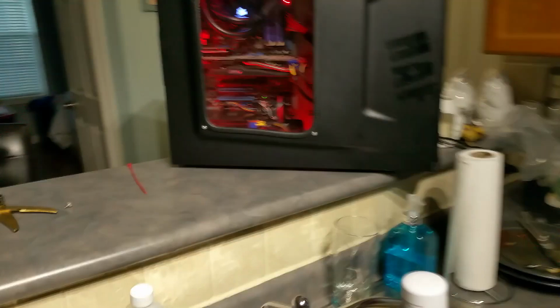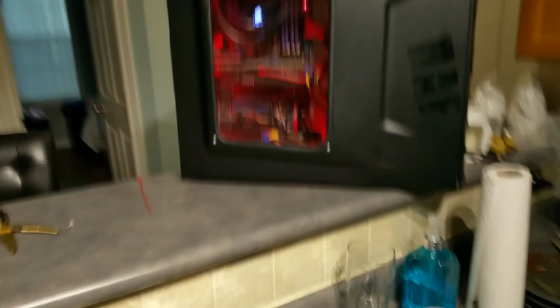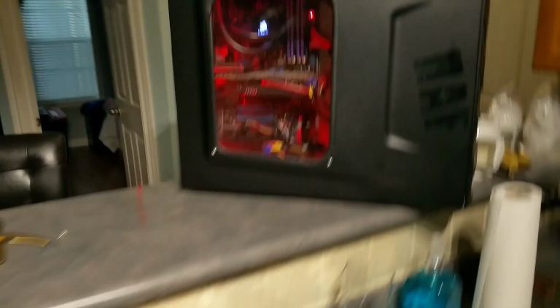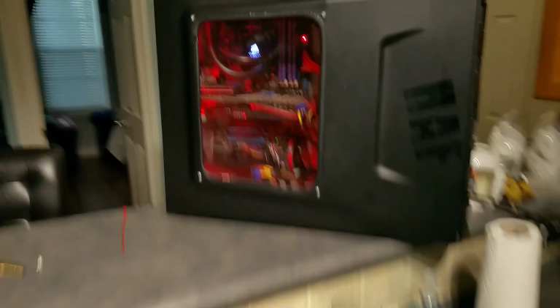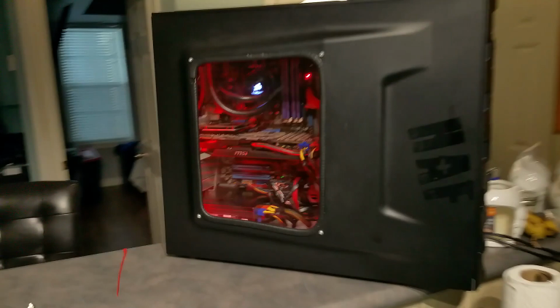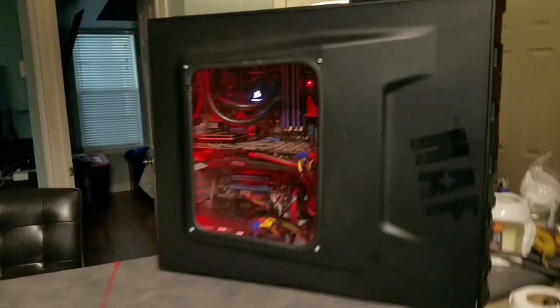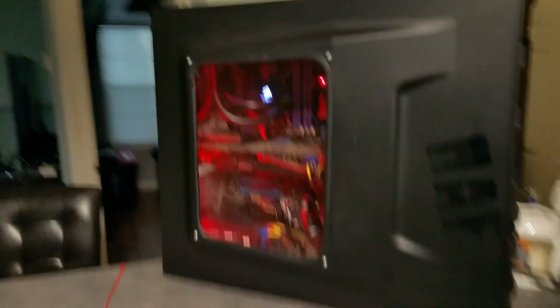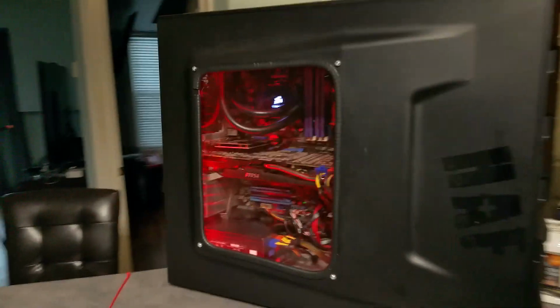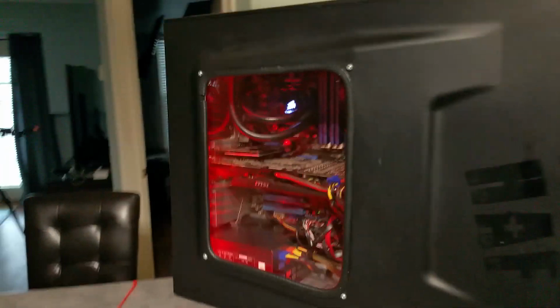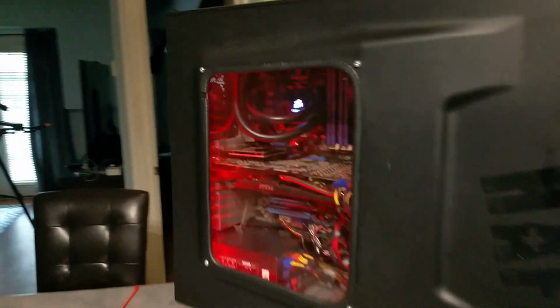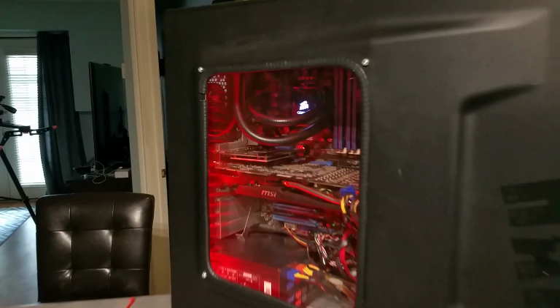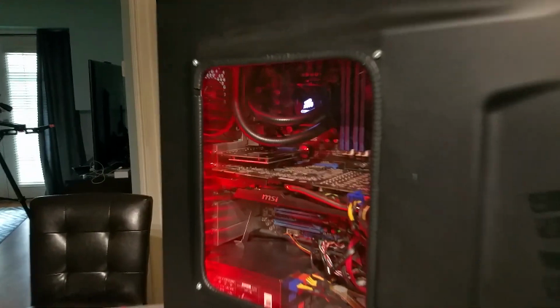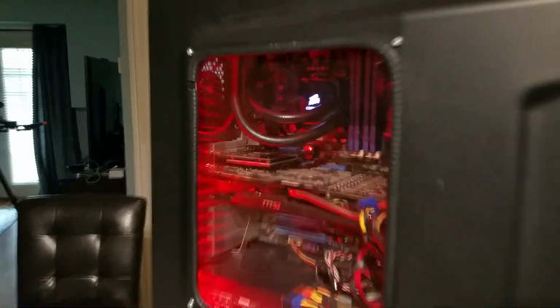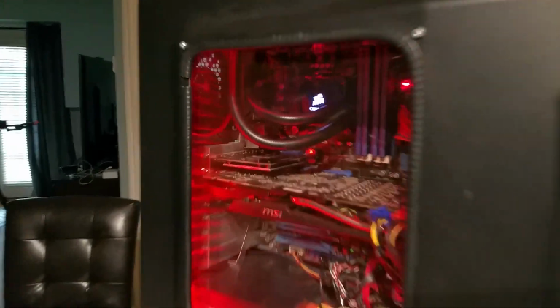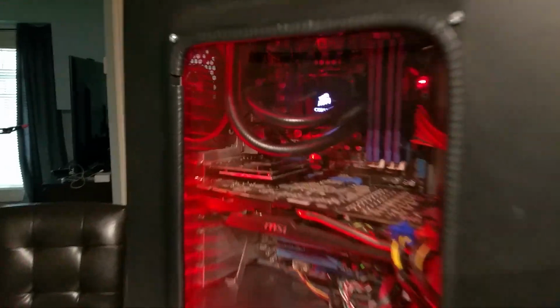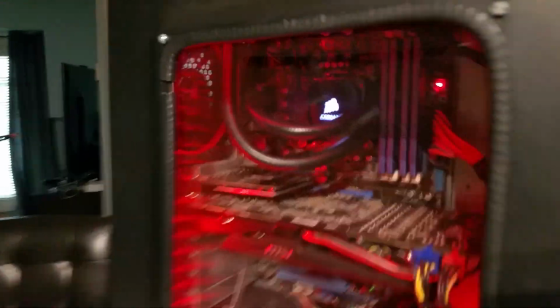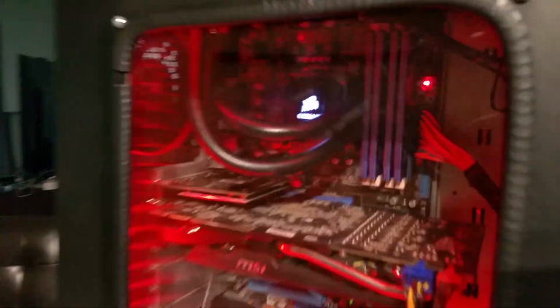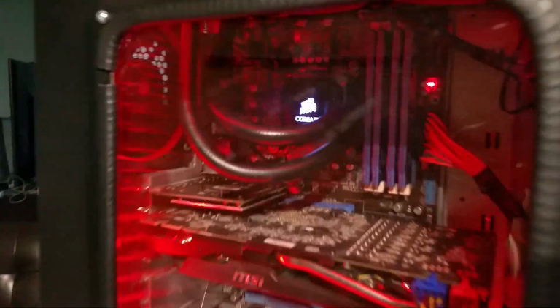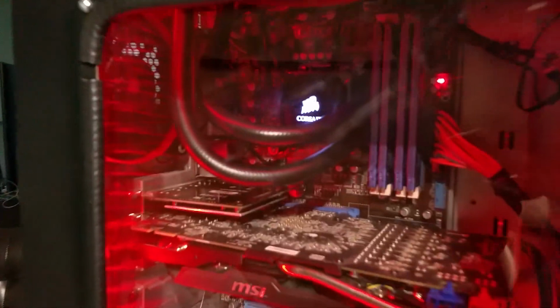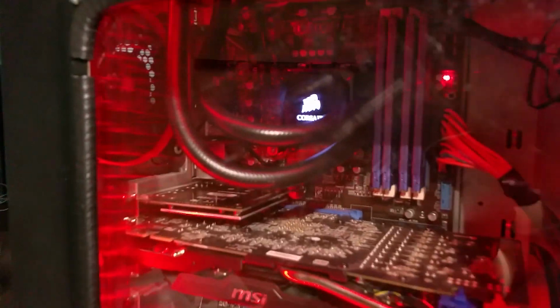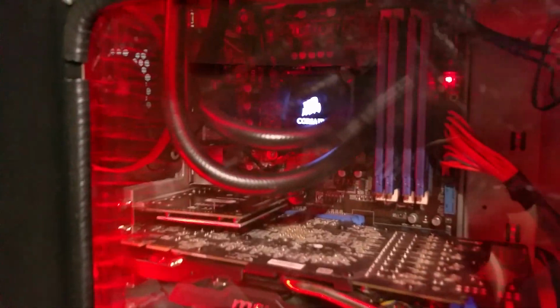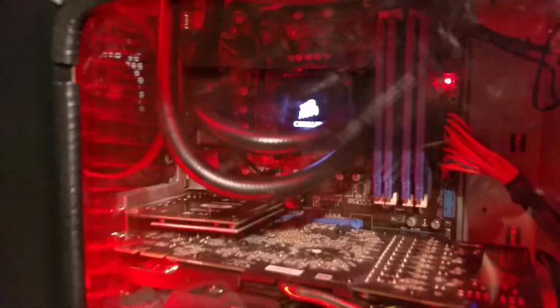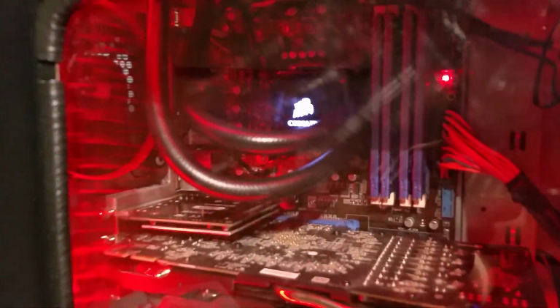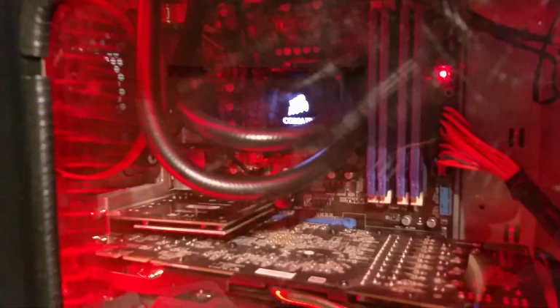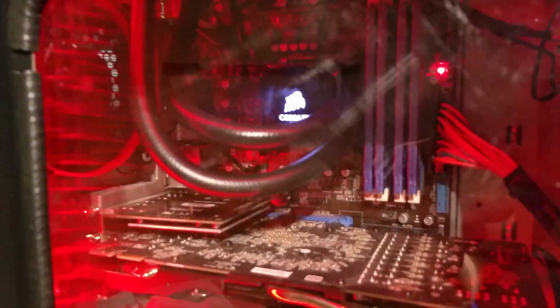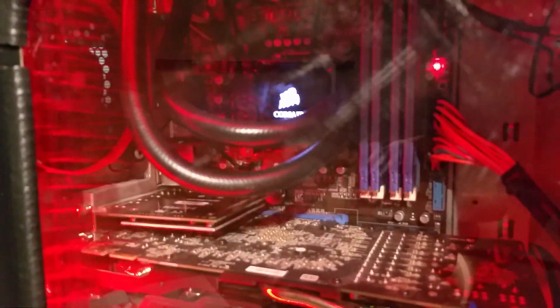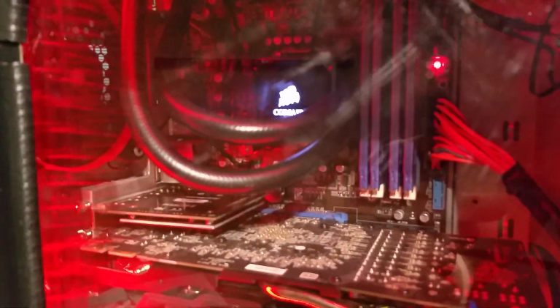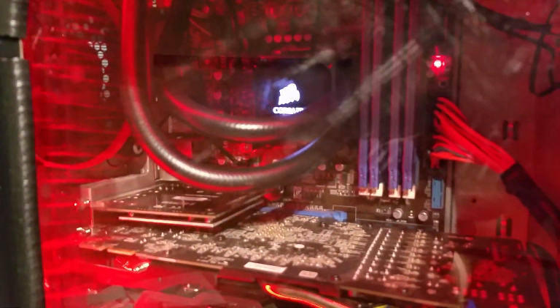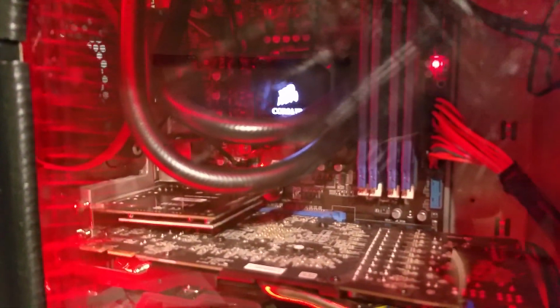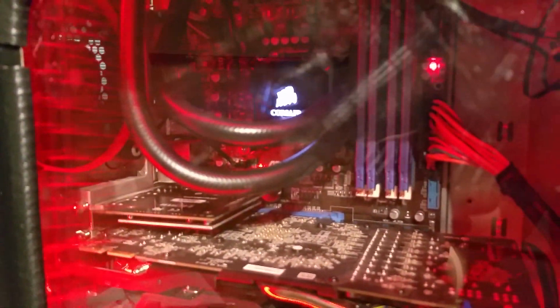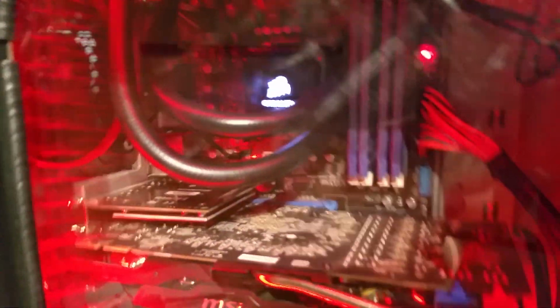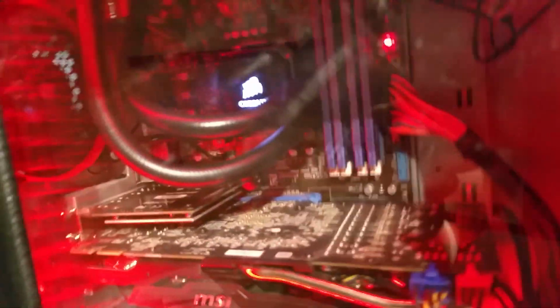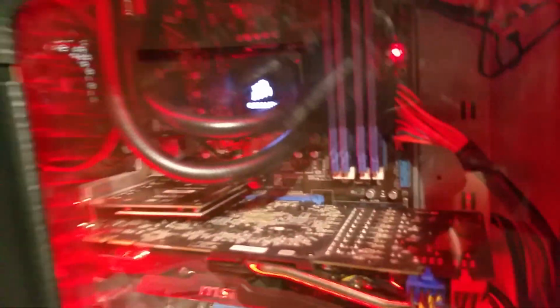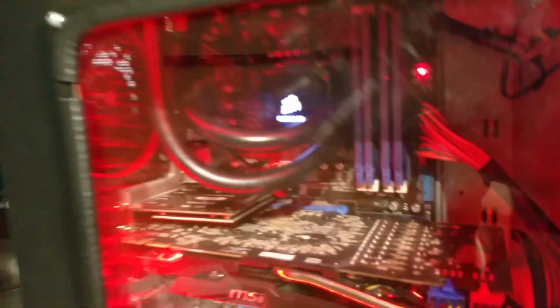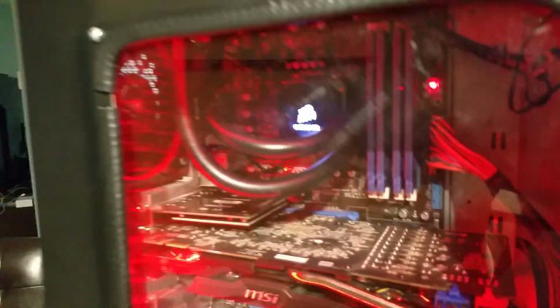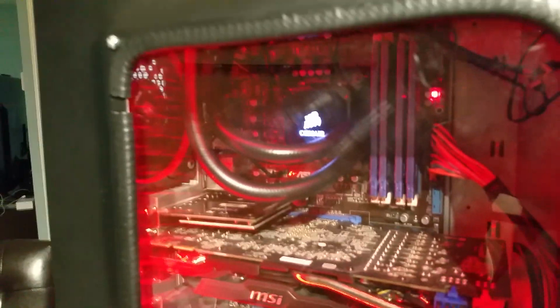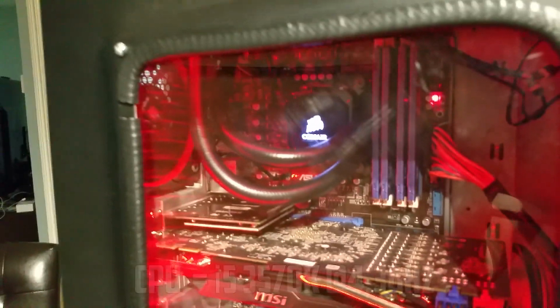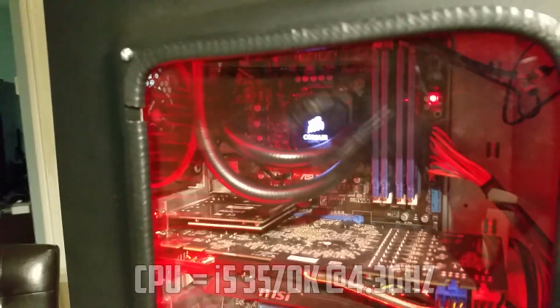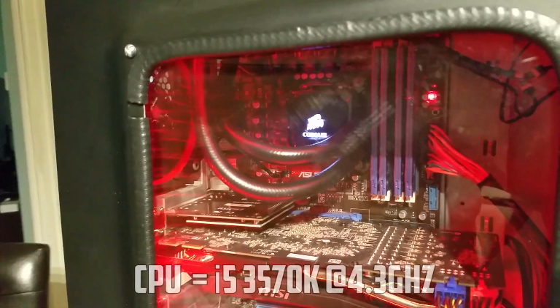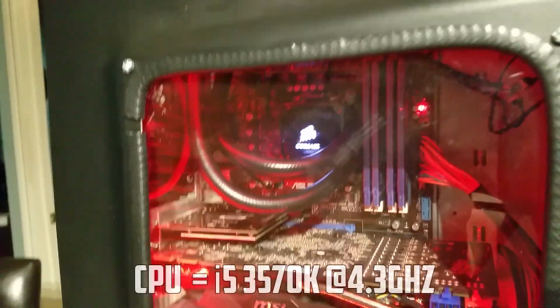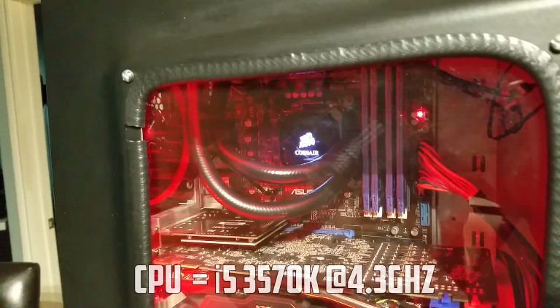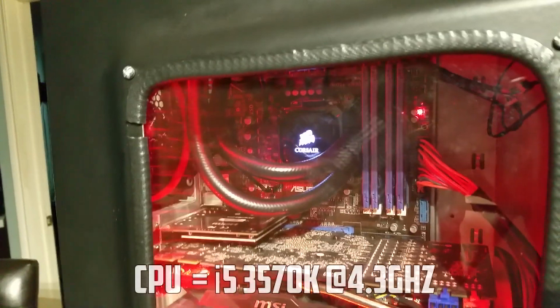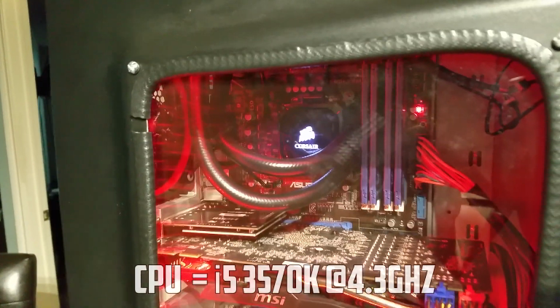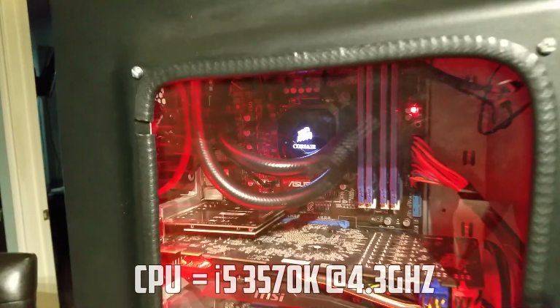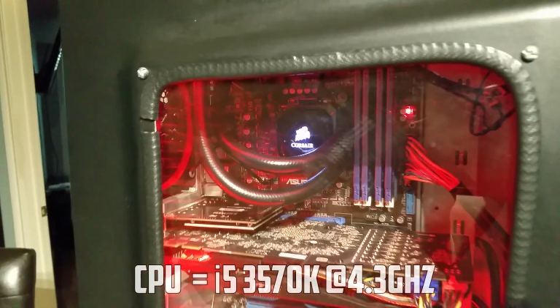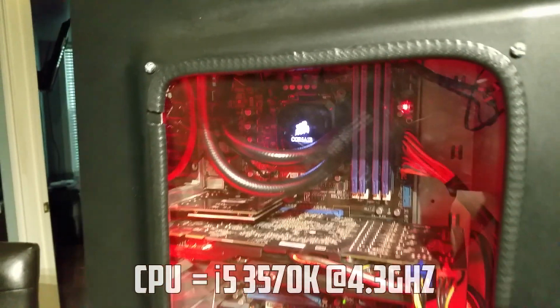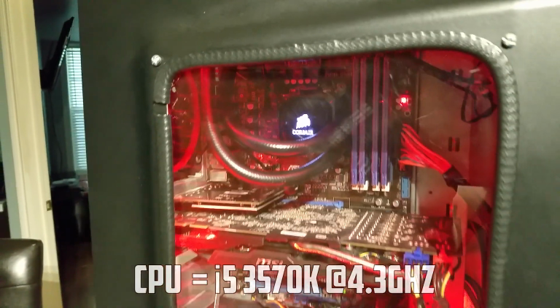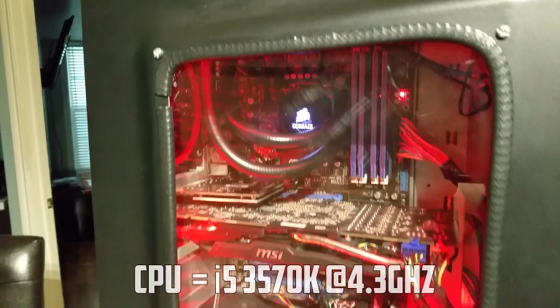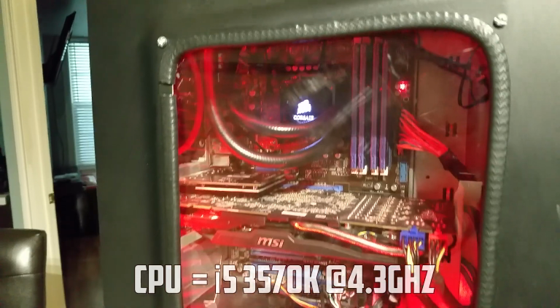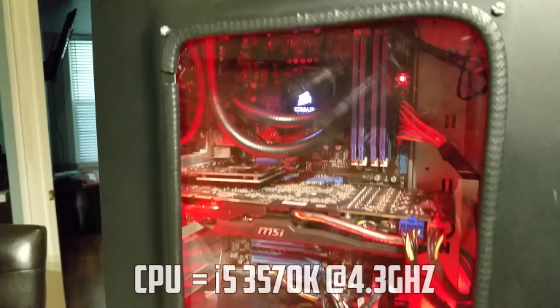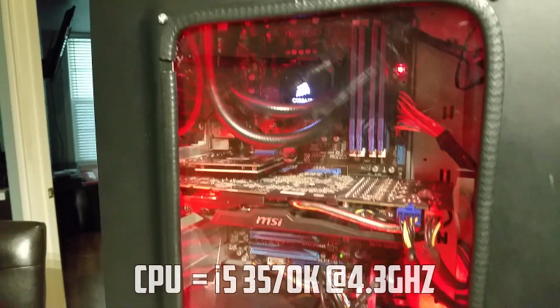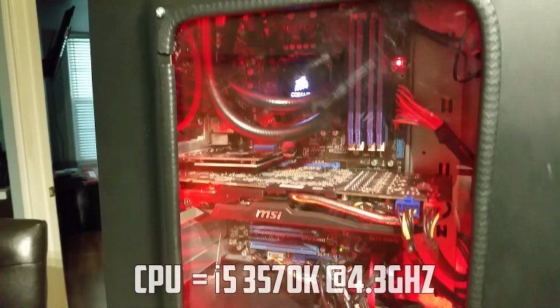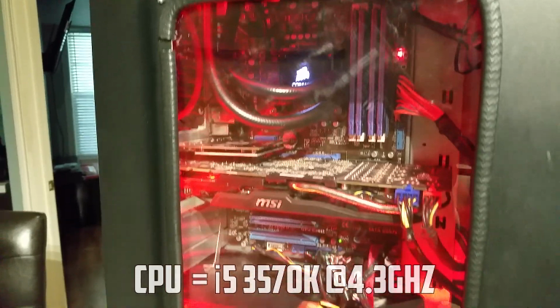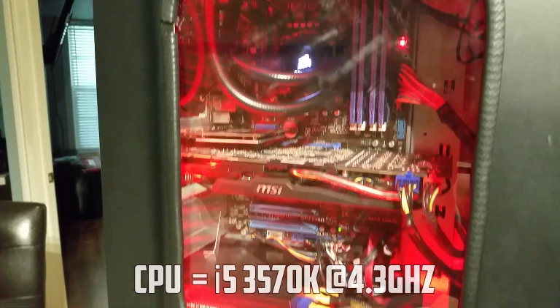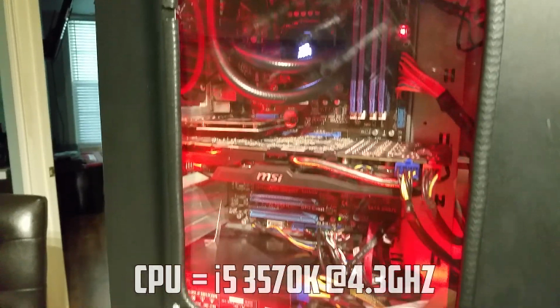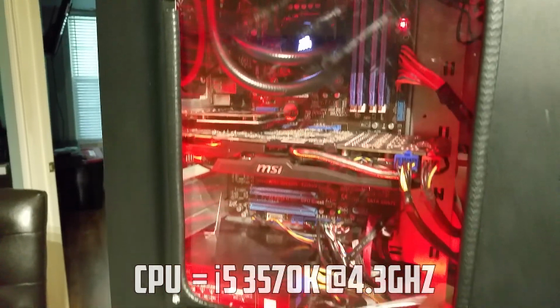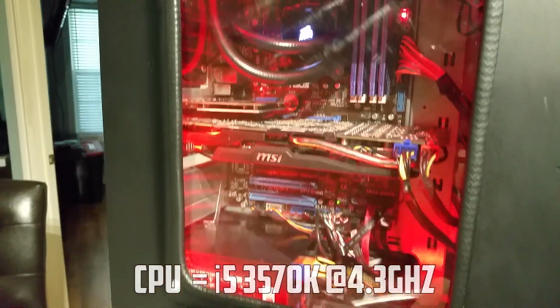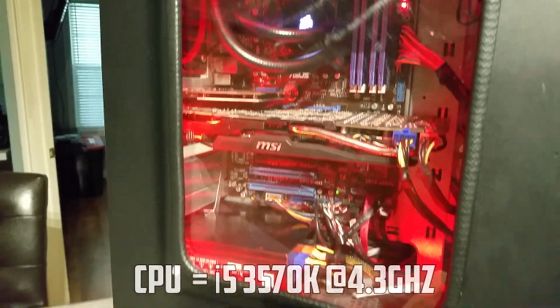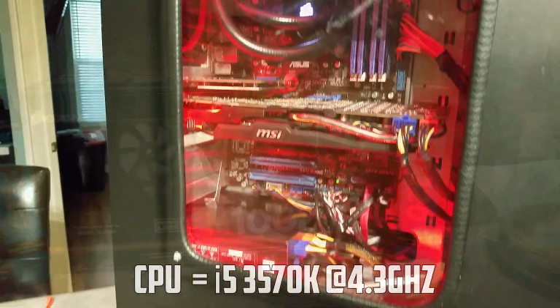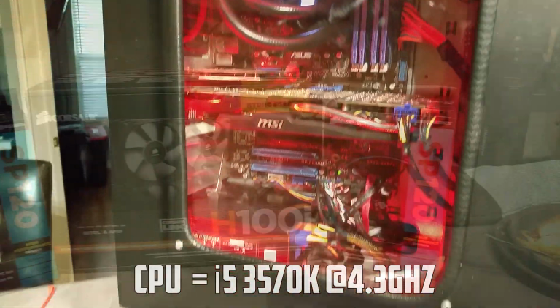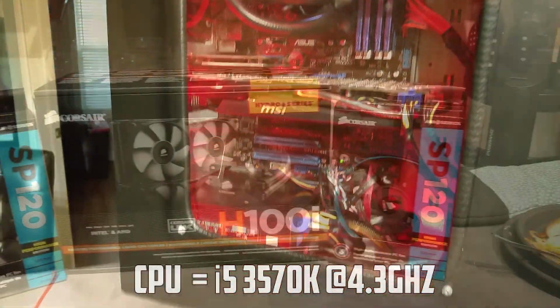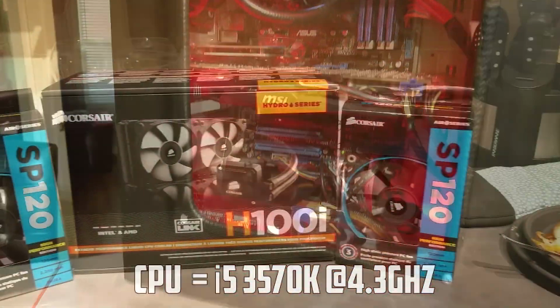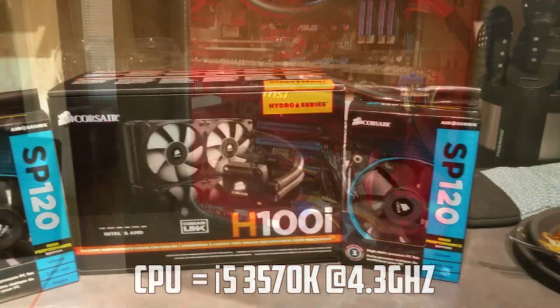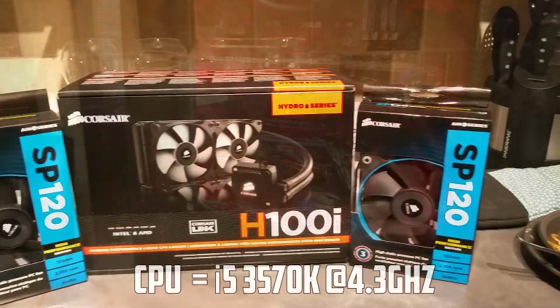What's going on YouTube, BustTH here and we're back for another PC Upgrade Log. Today we're going to be doing a little cooling upgrade, and it's time to get some better performance out of my overclock.